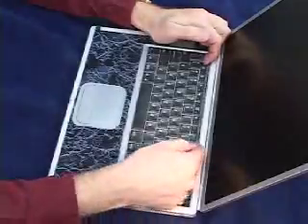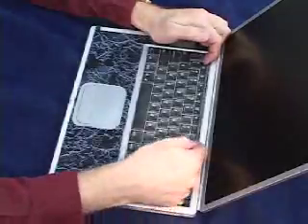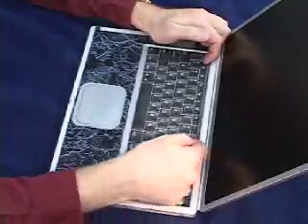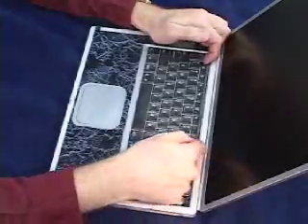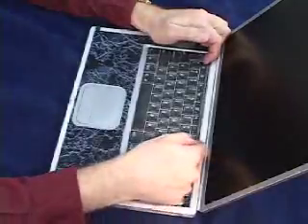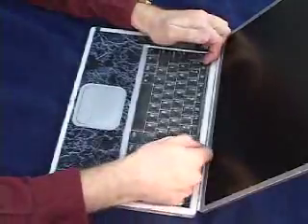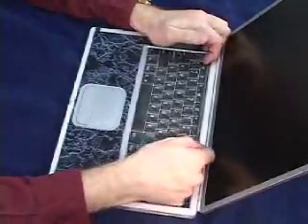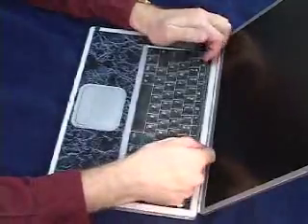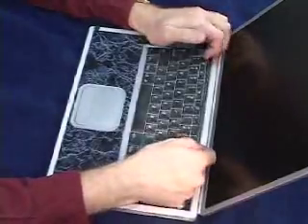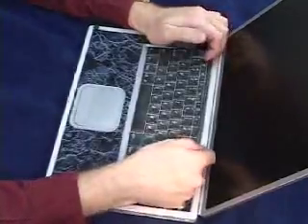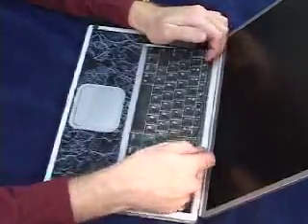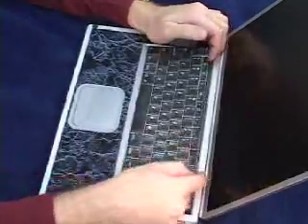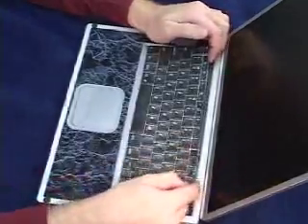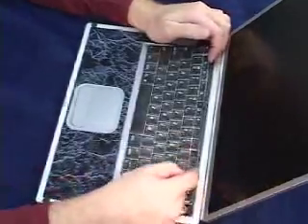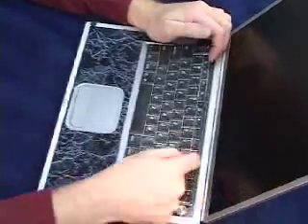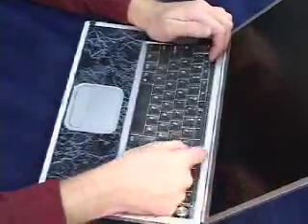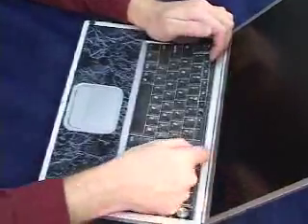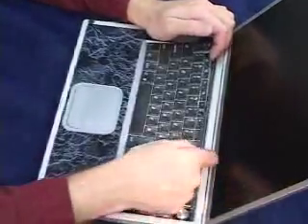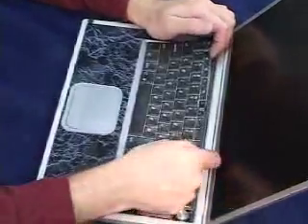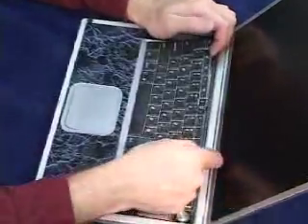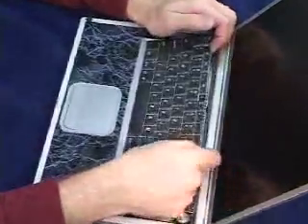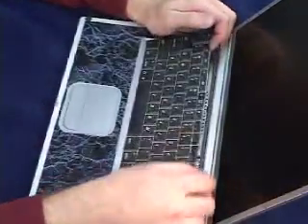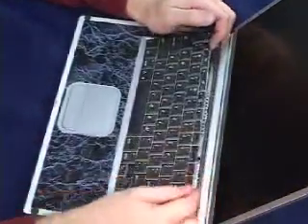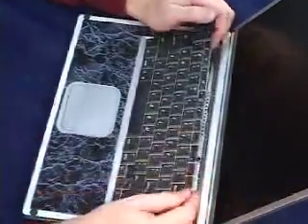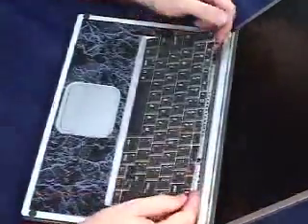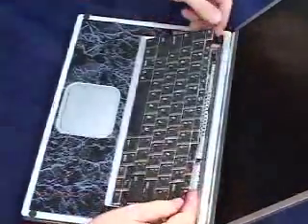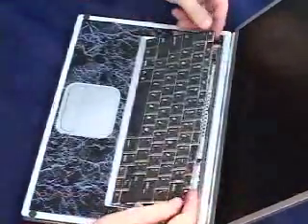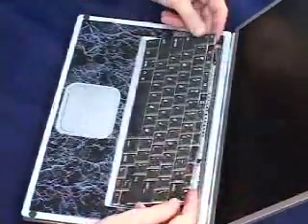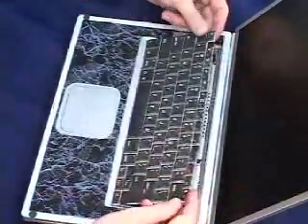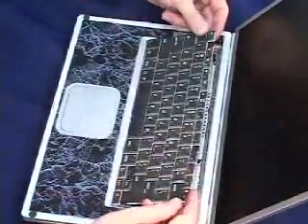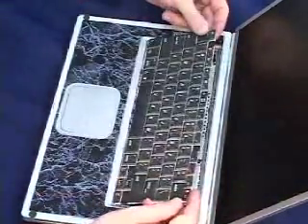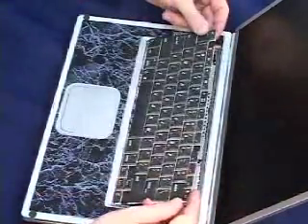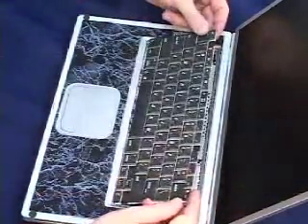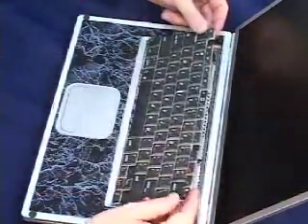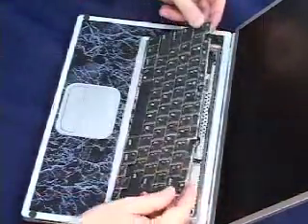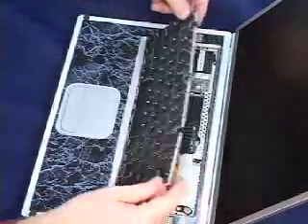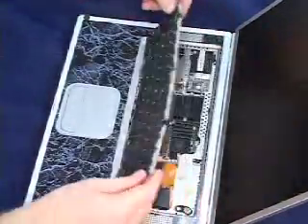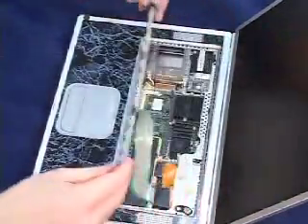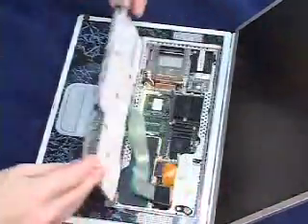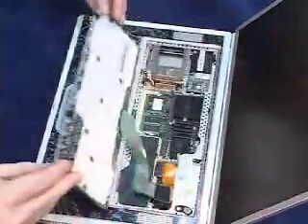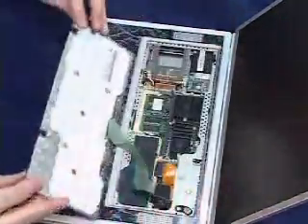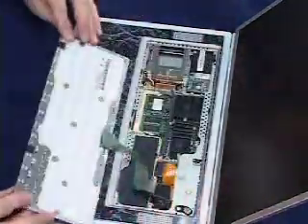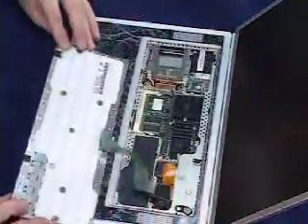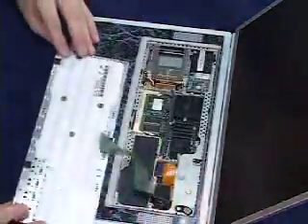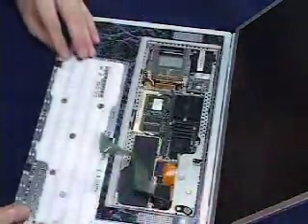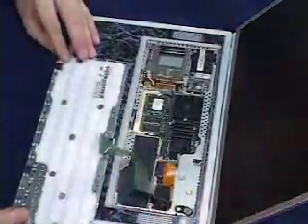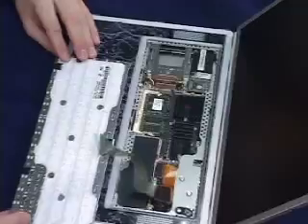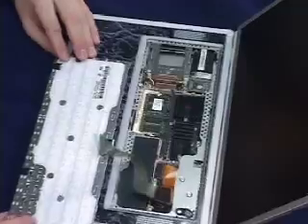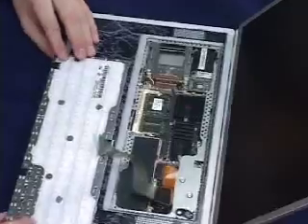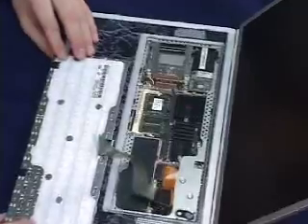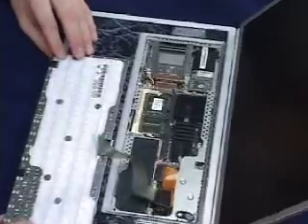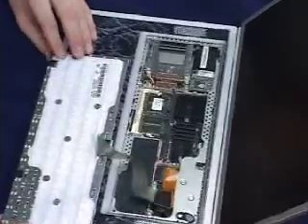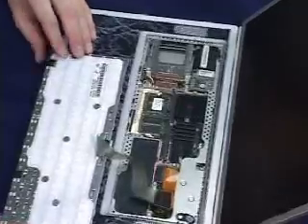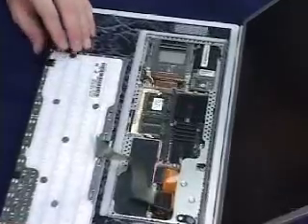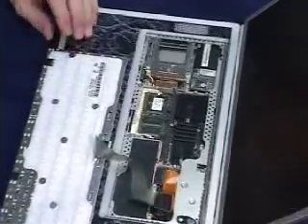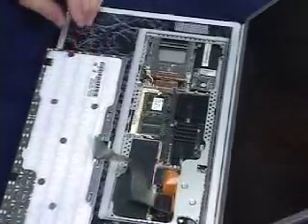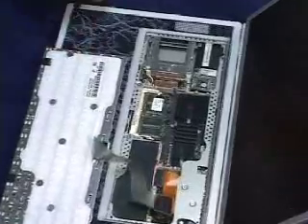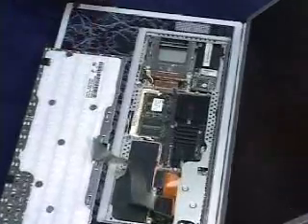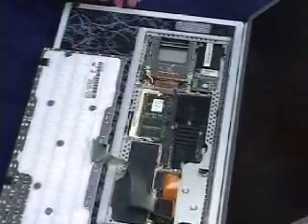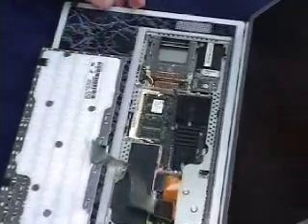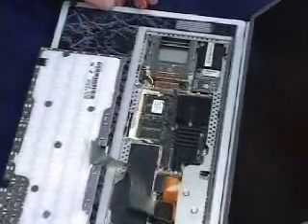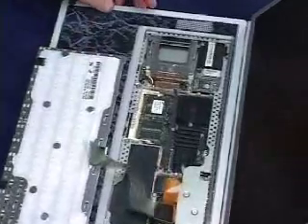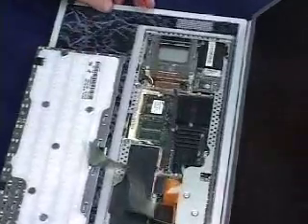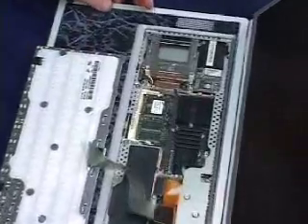Remove the keyboard by pressing in on the two release clips. Set the keyboard out and onto the trackpad.